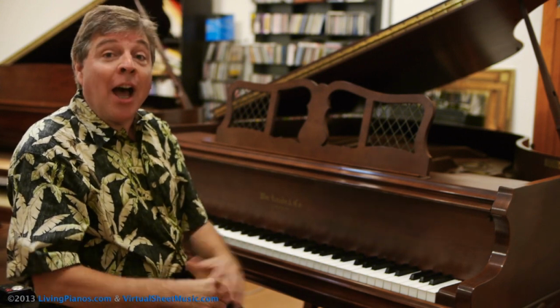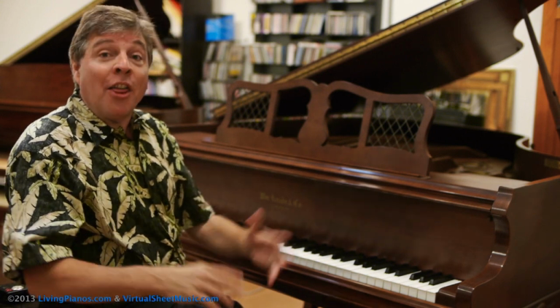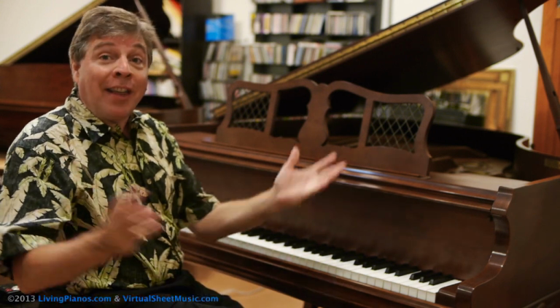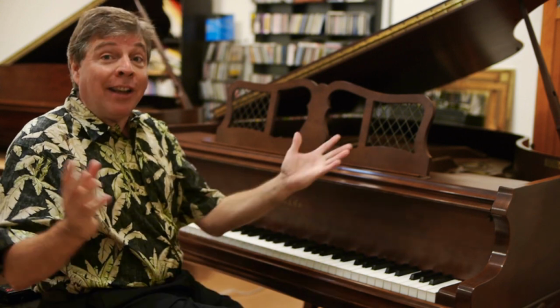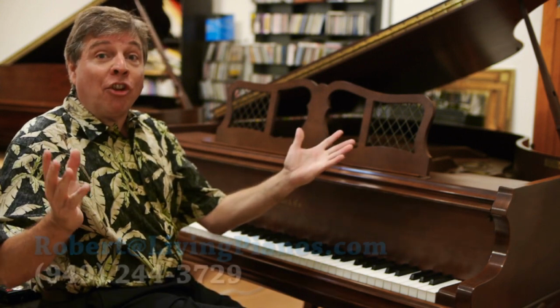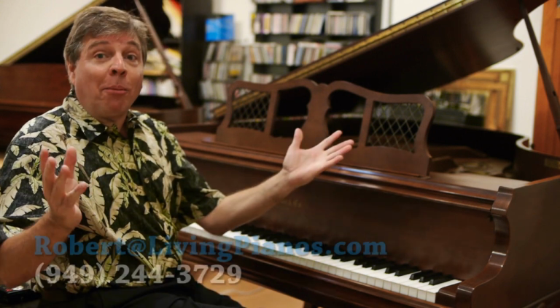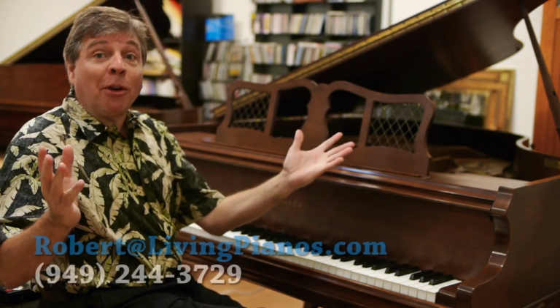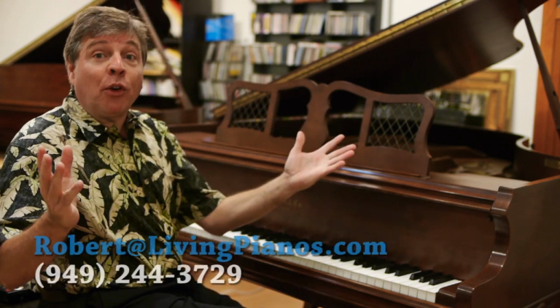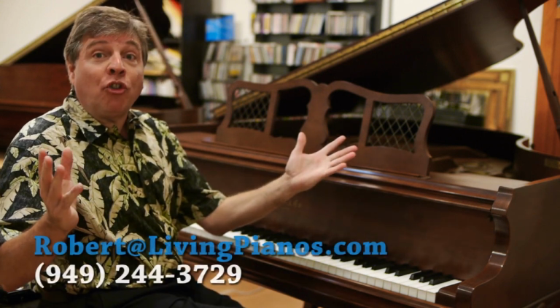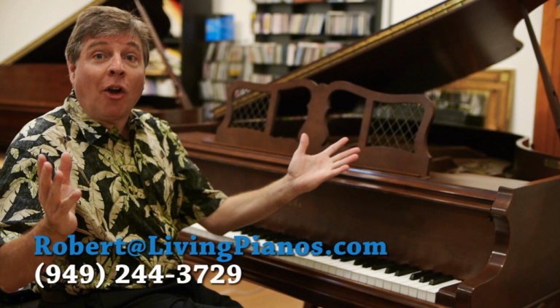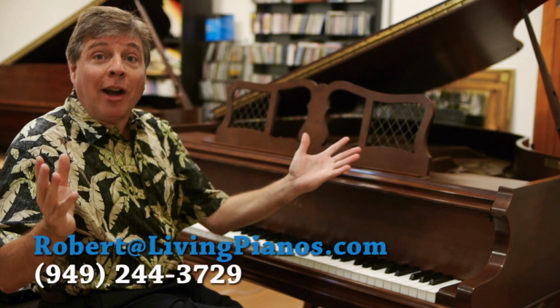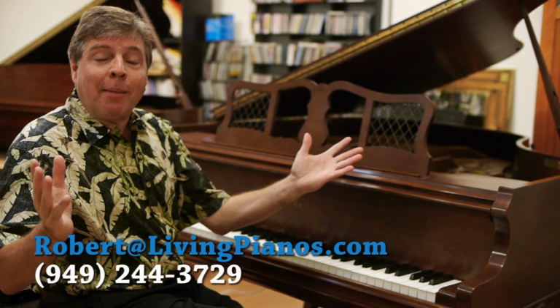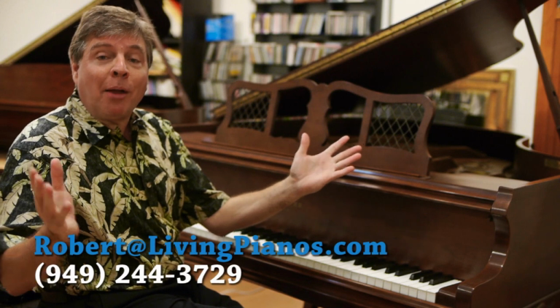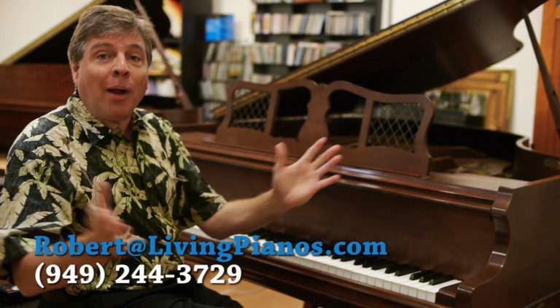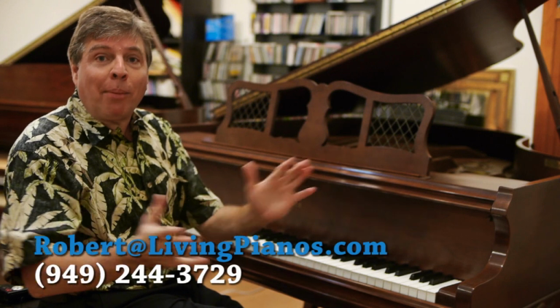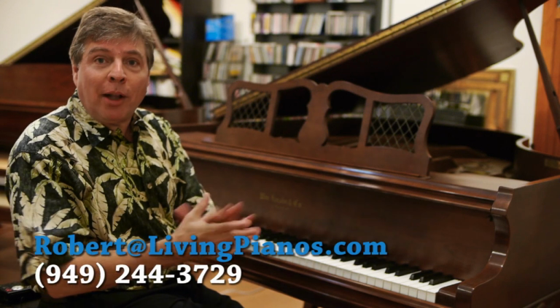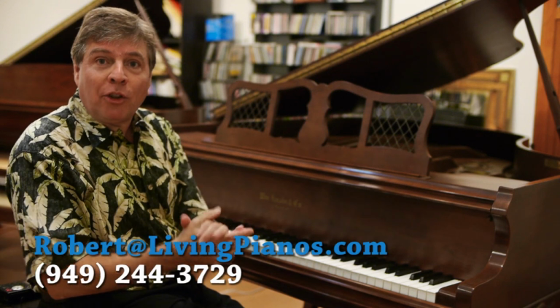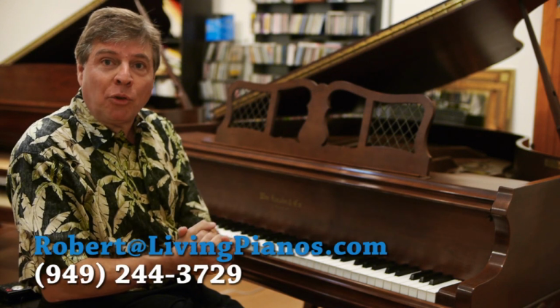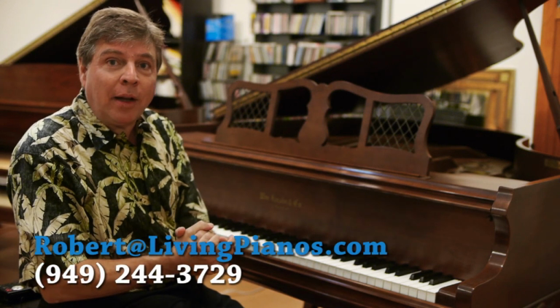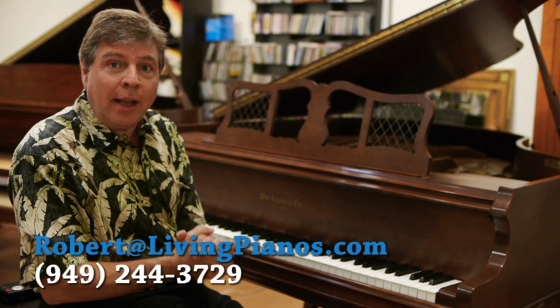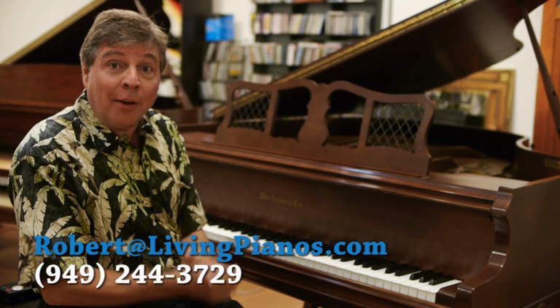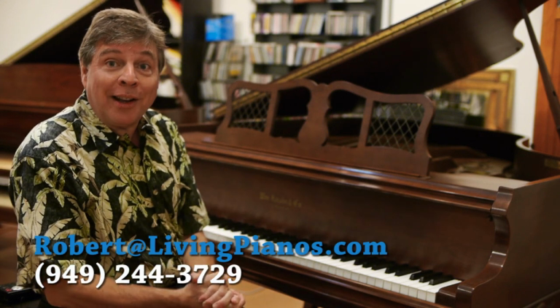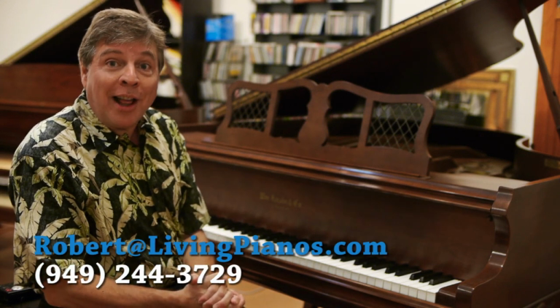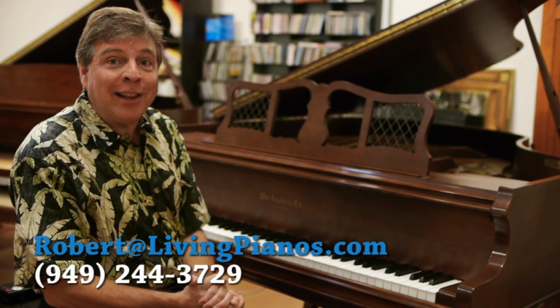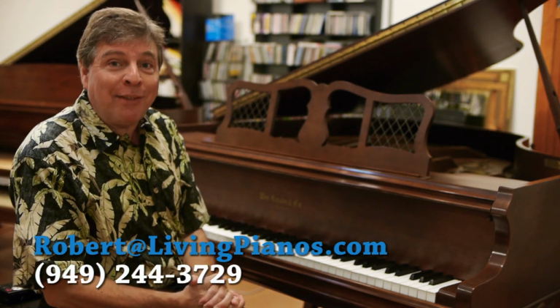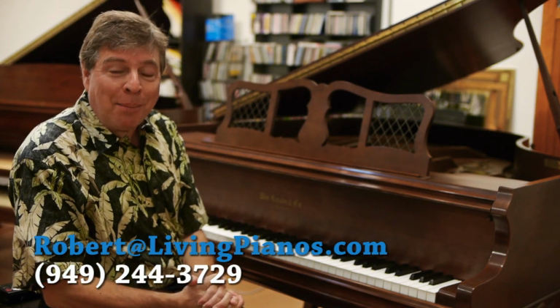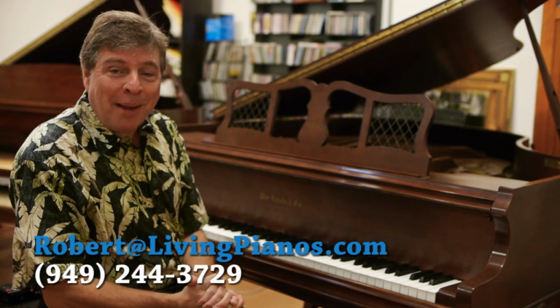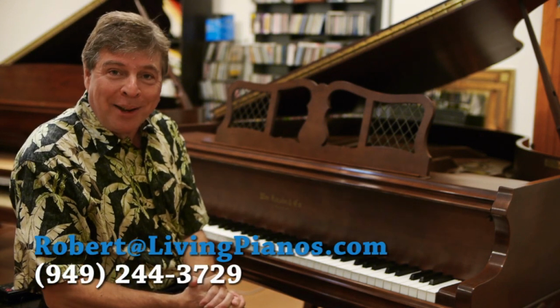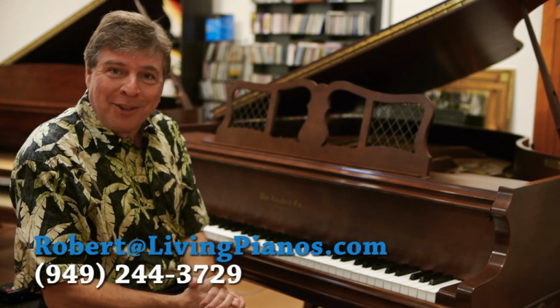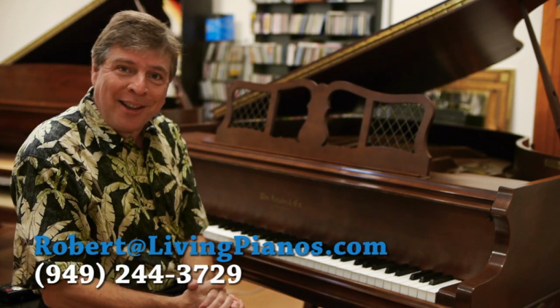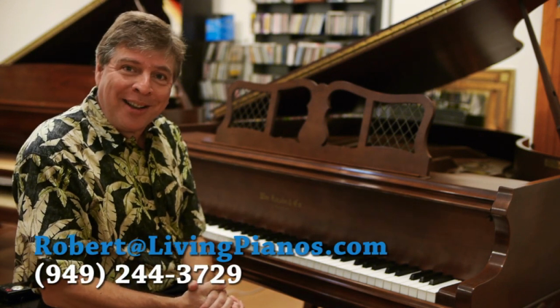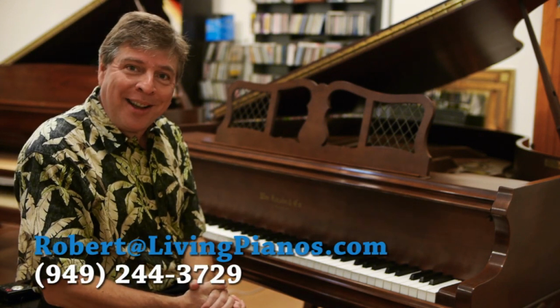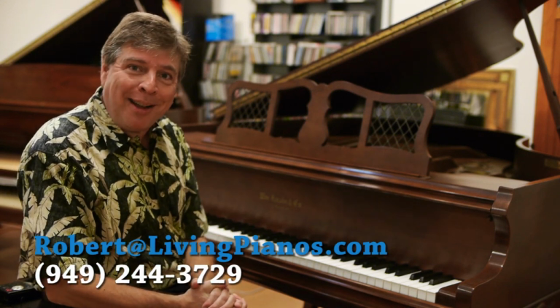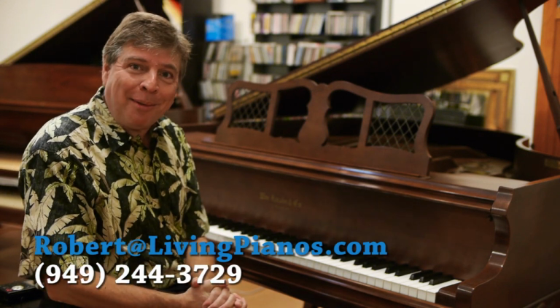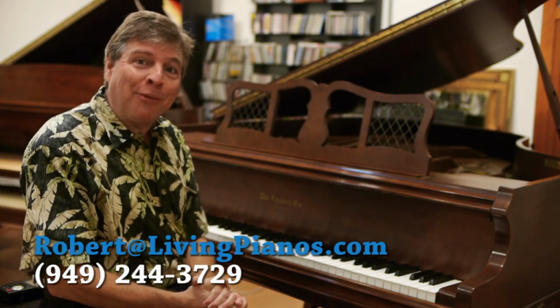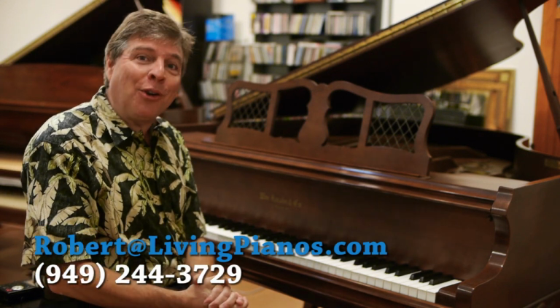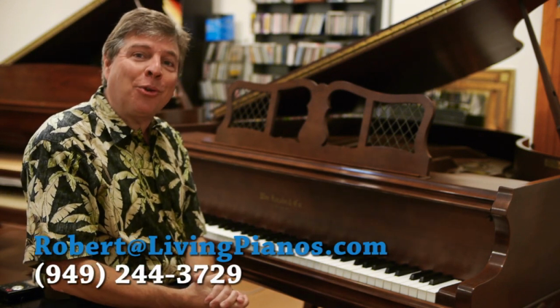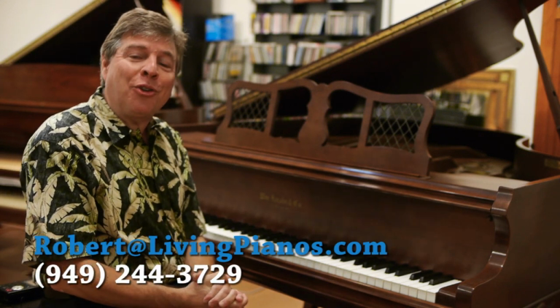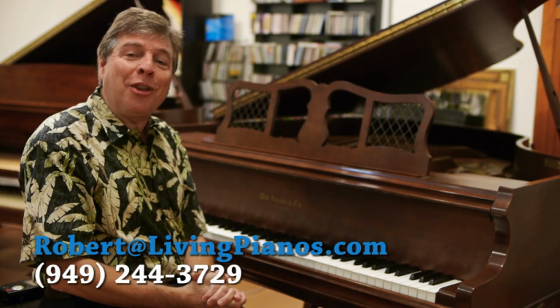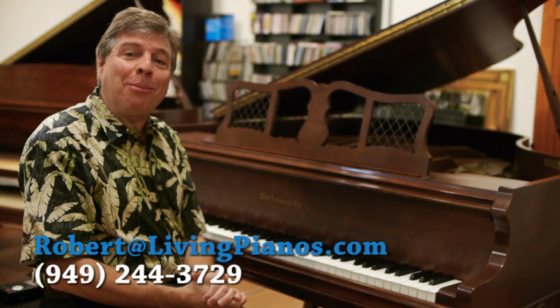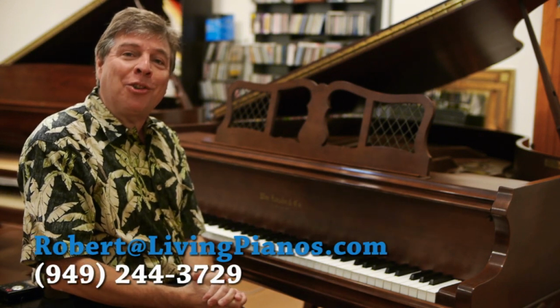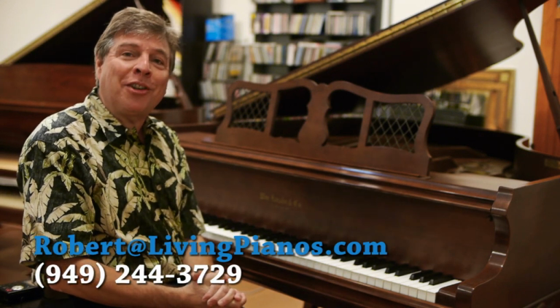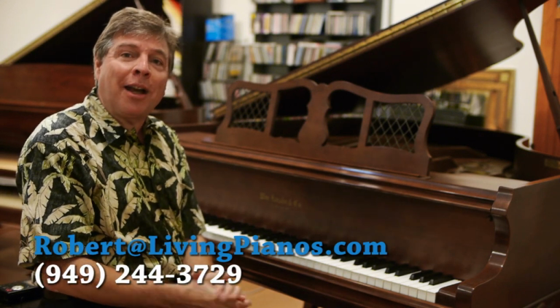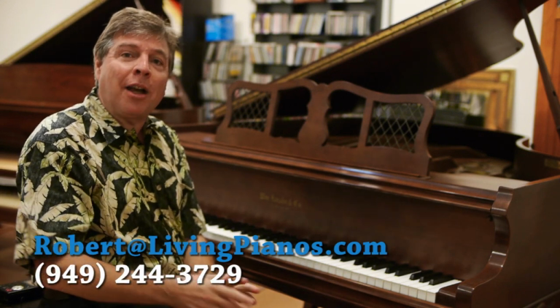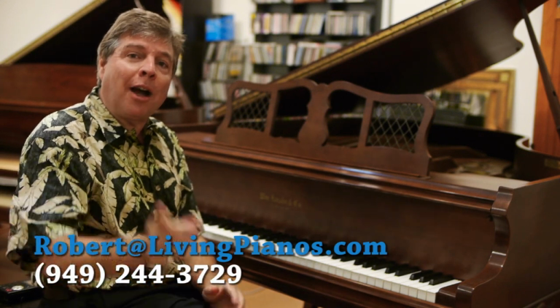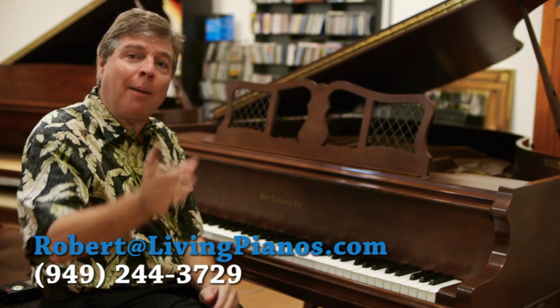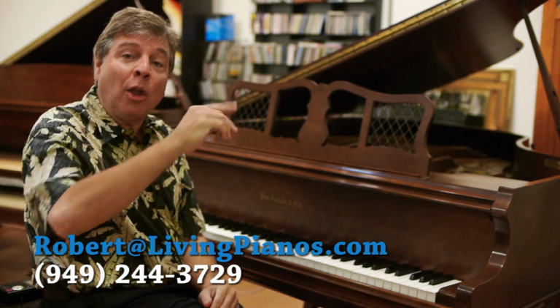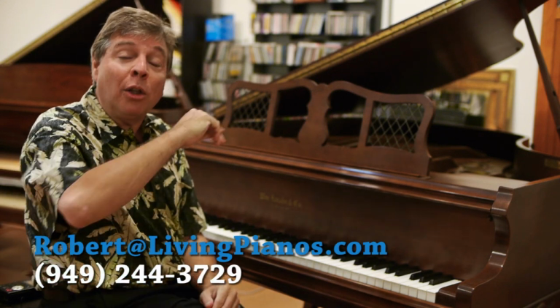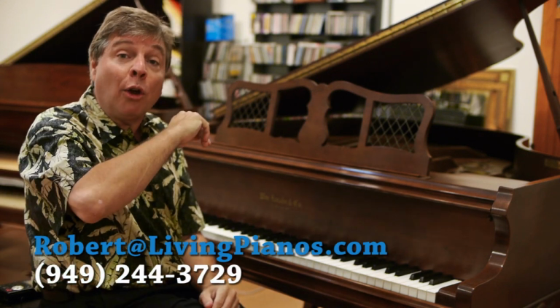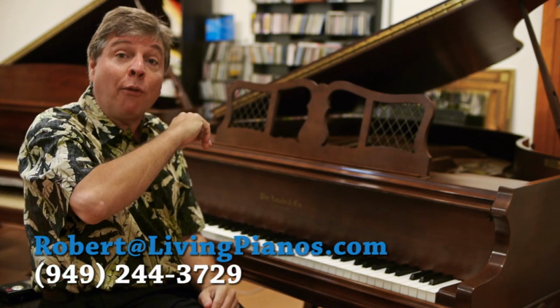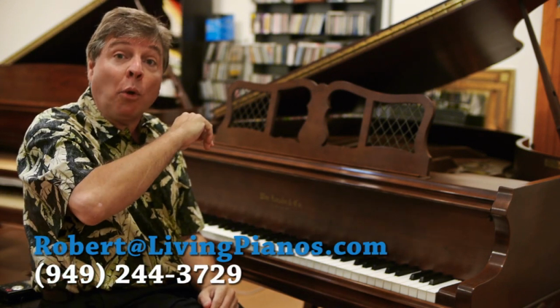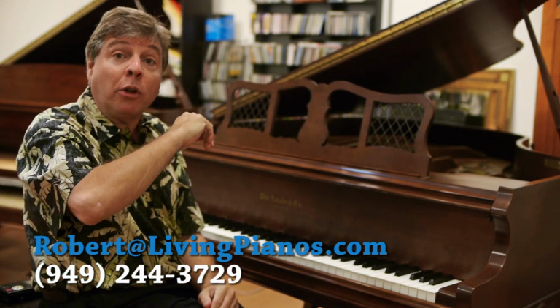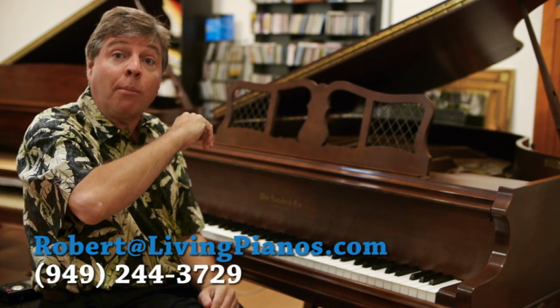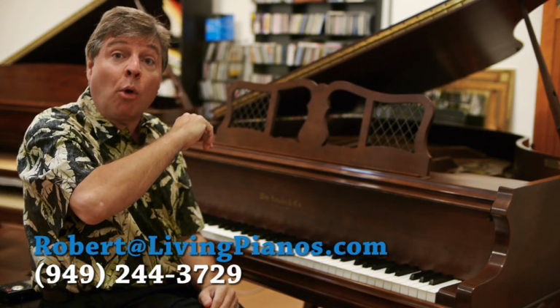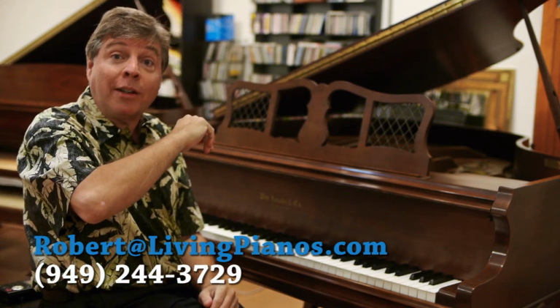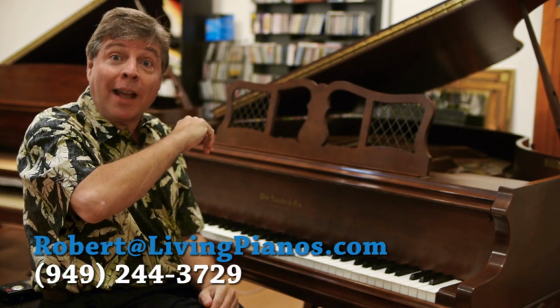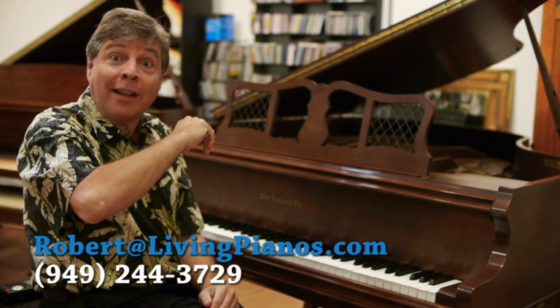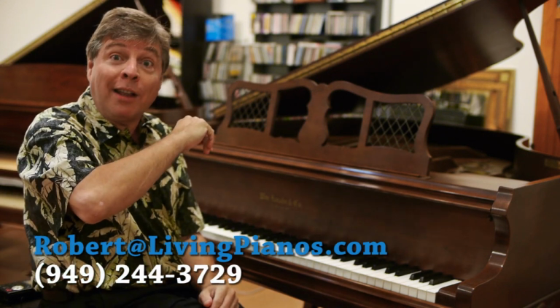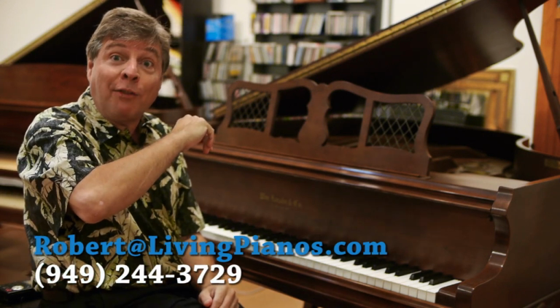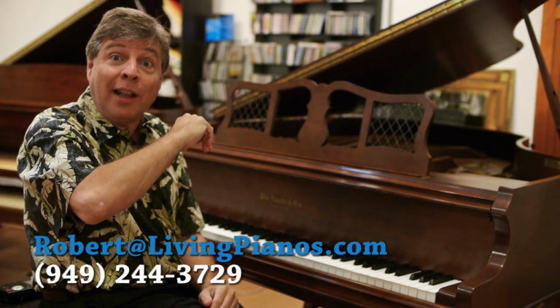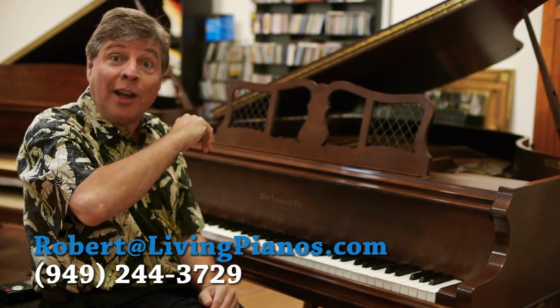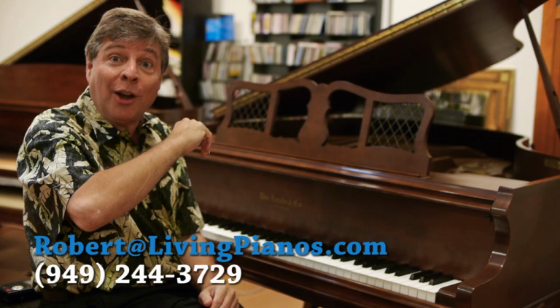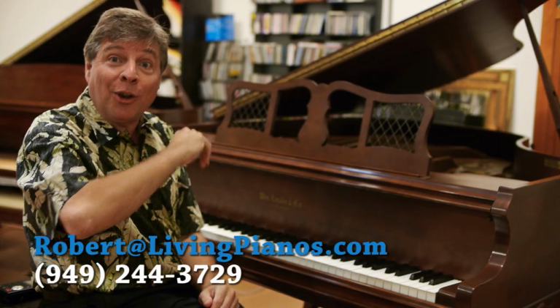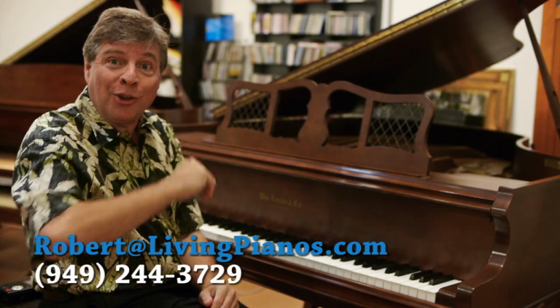Thanks so much for joining me. Robert Estrin here at livingpianos.com and virtualsheetmusic.com. Look forward to more technique videos.